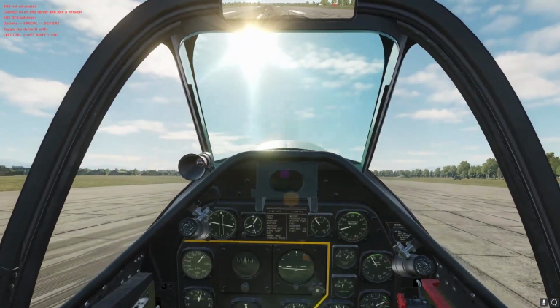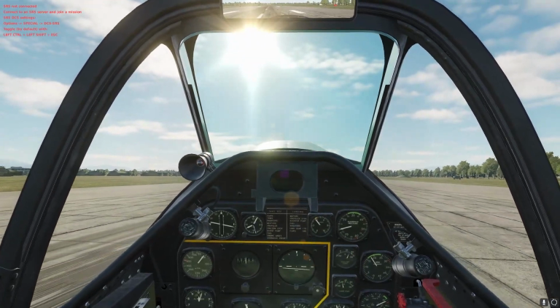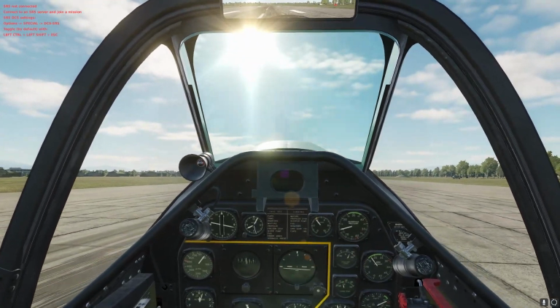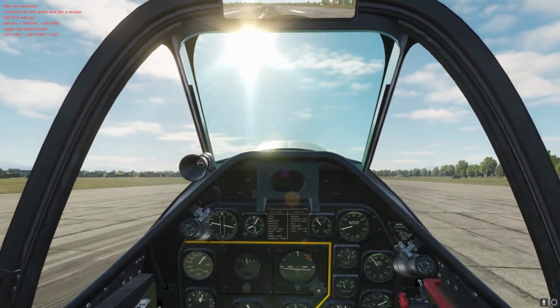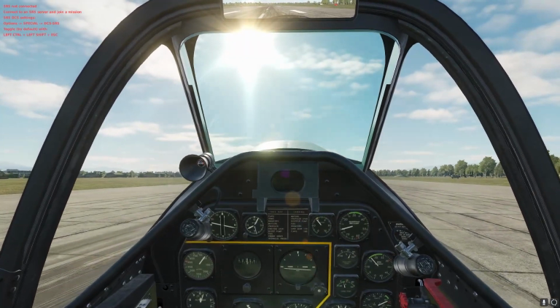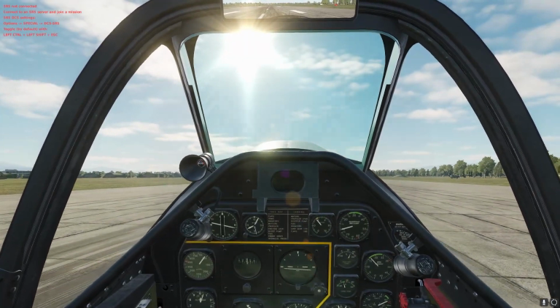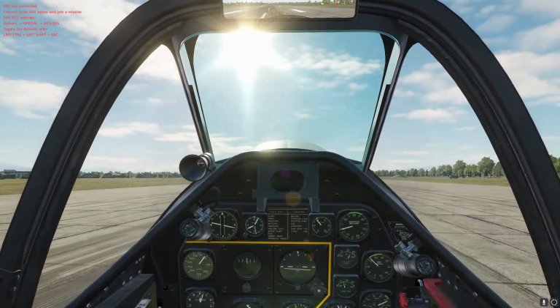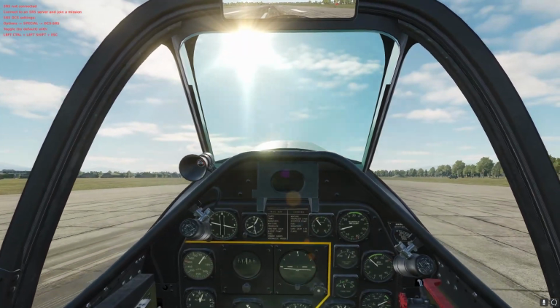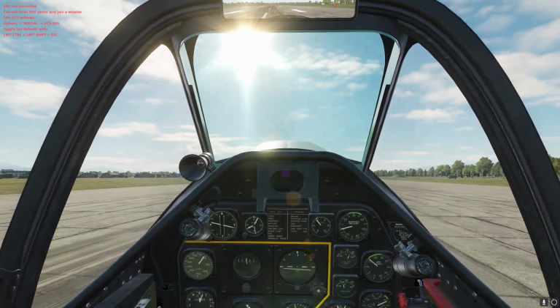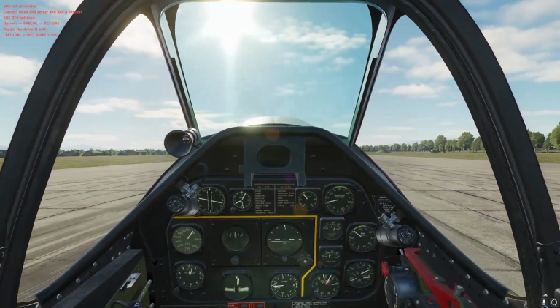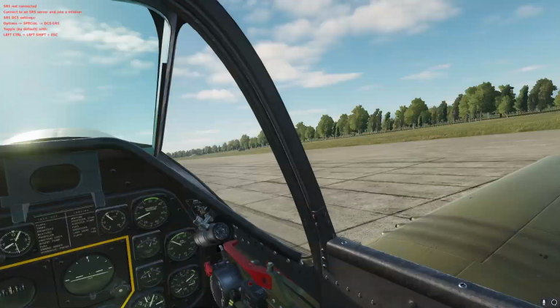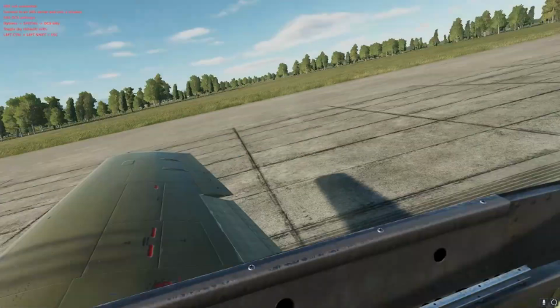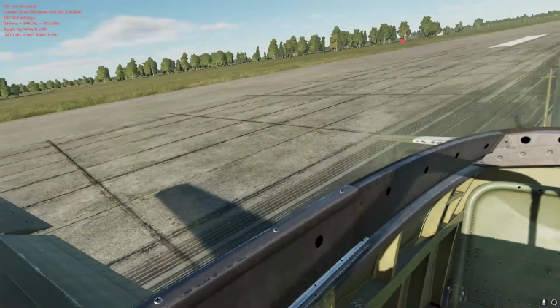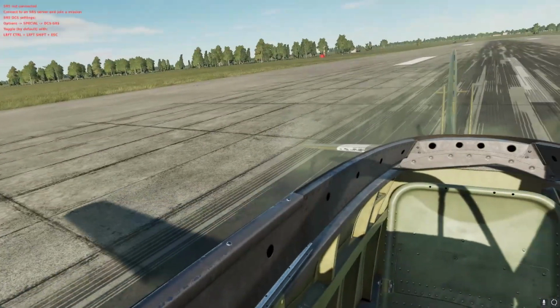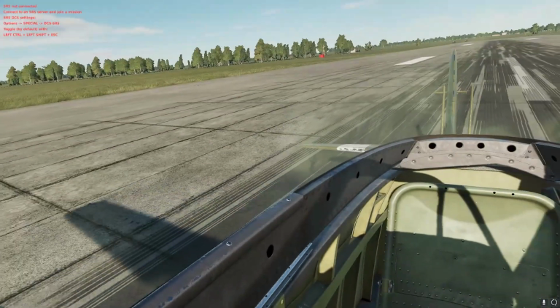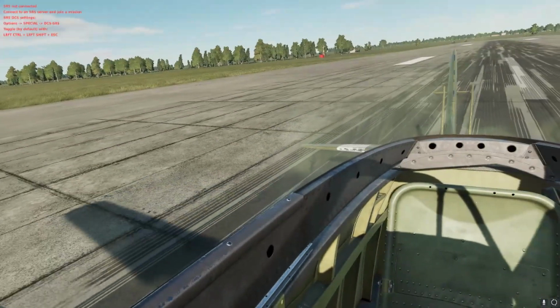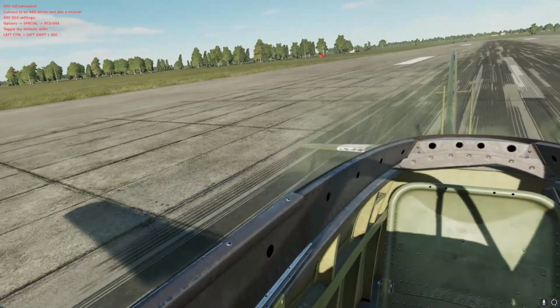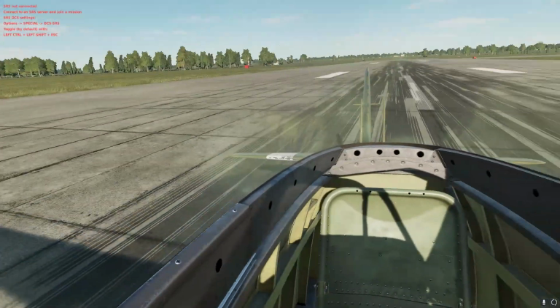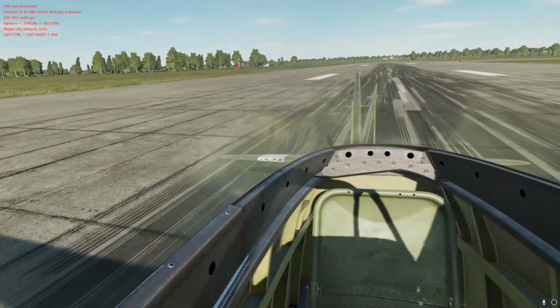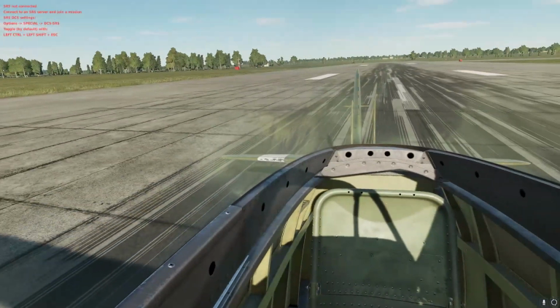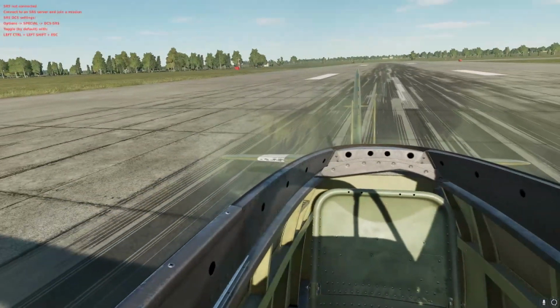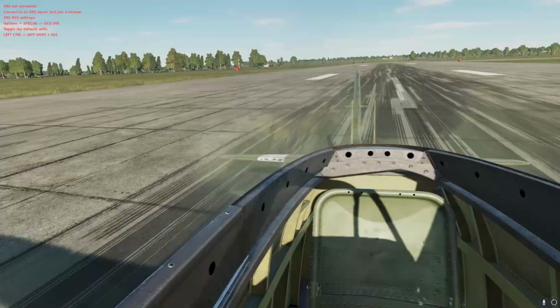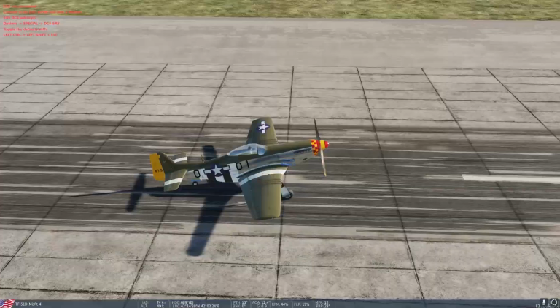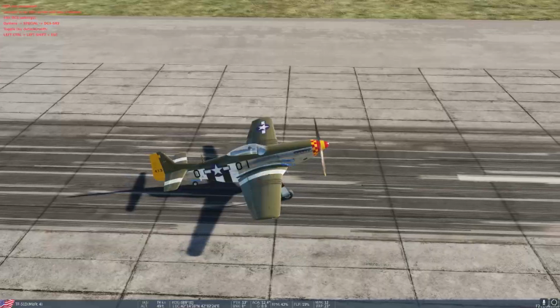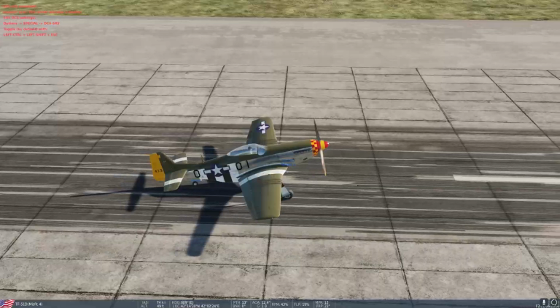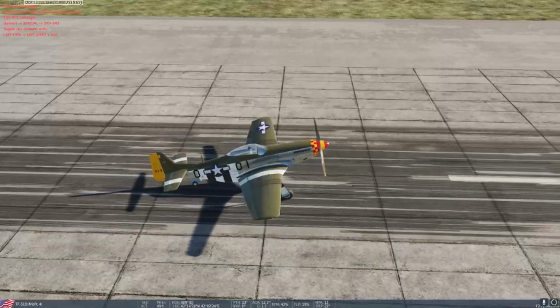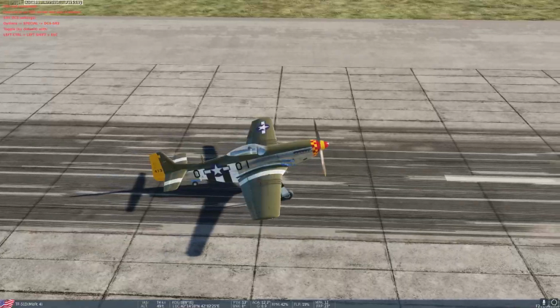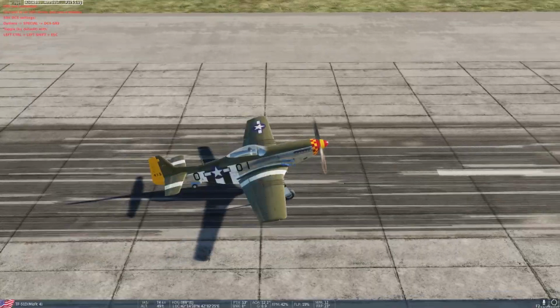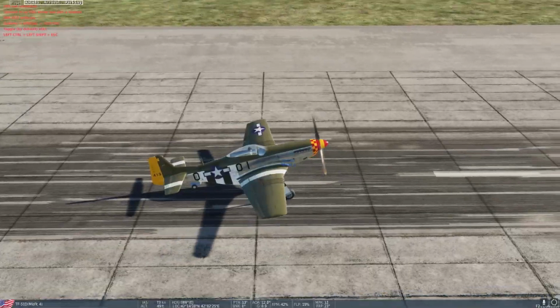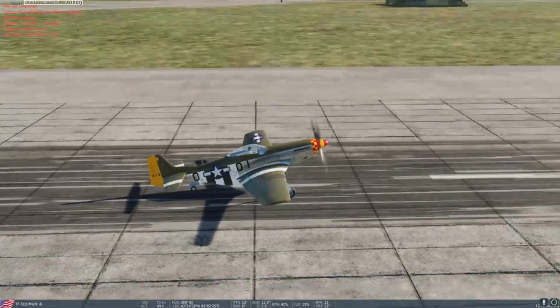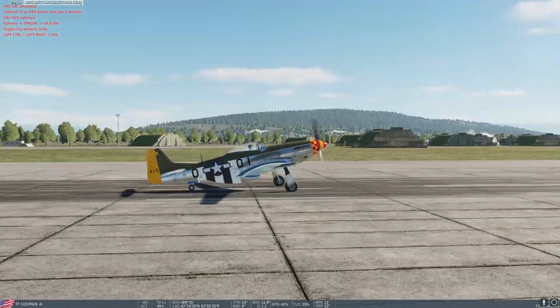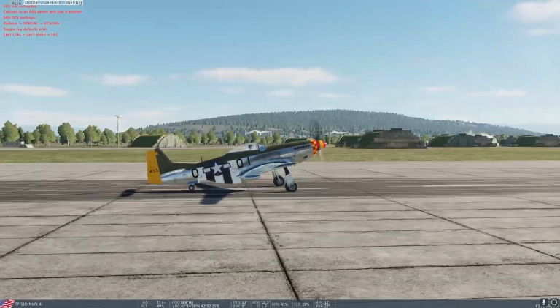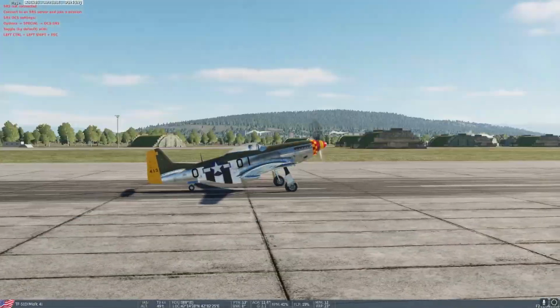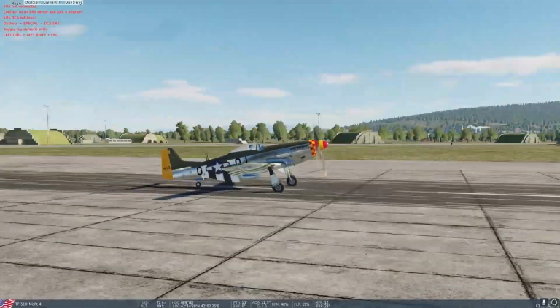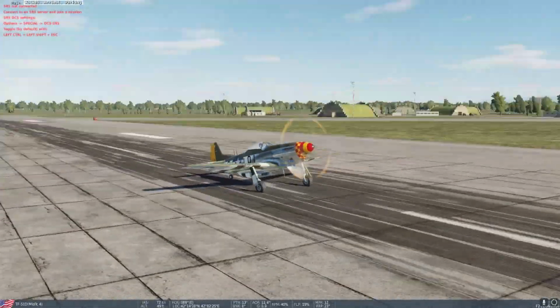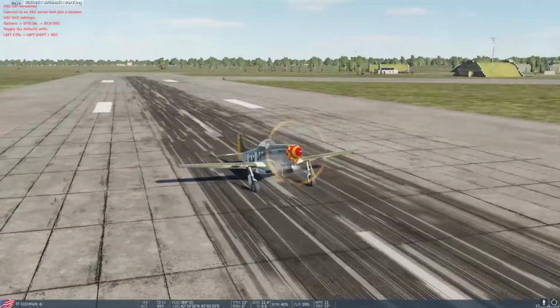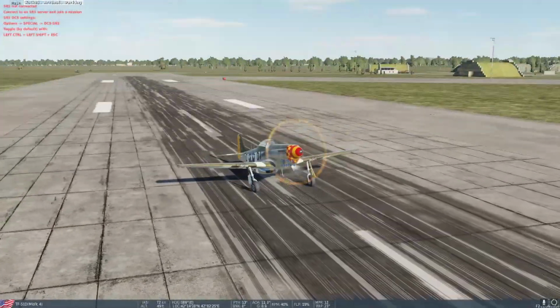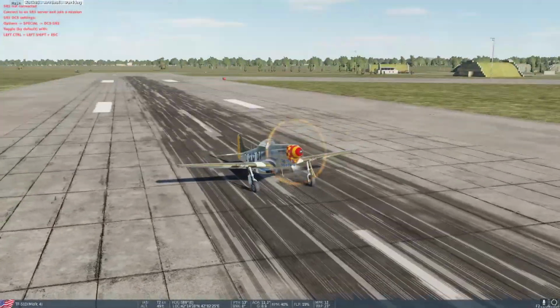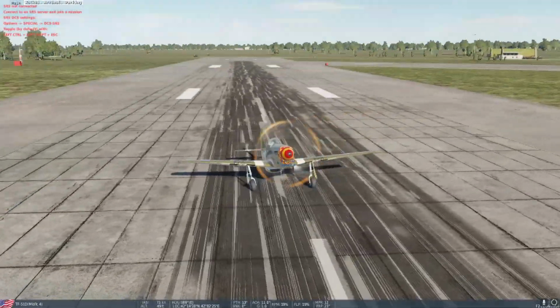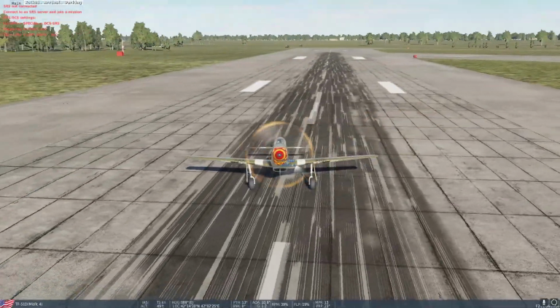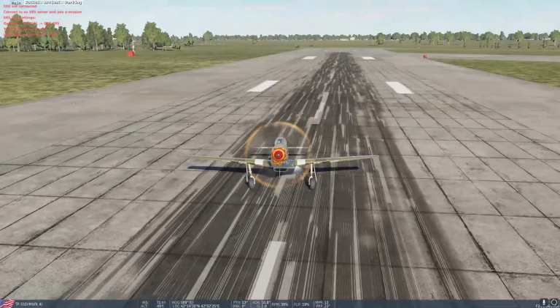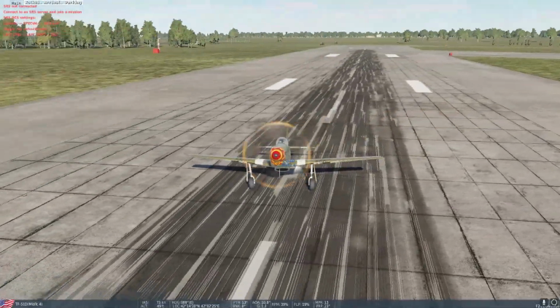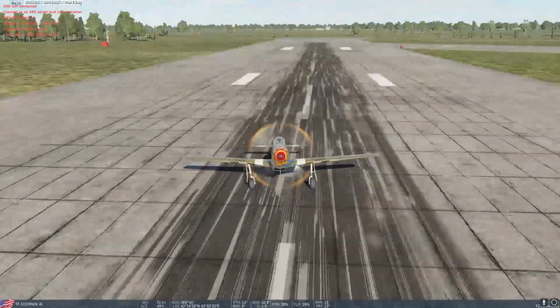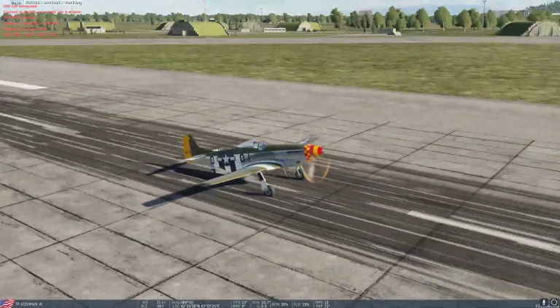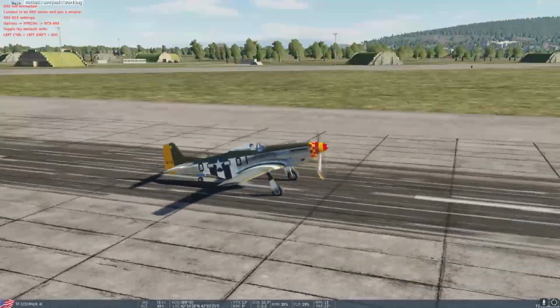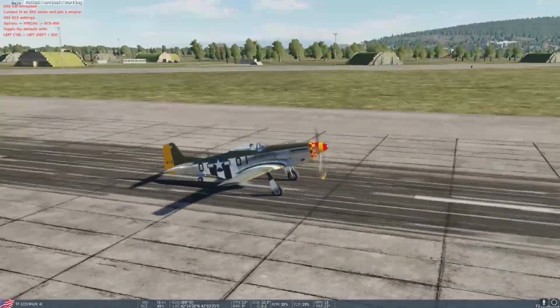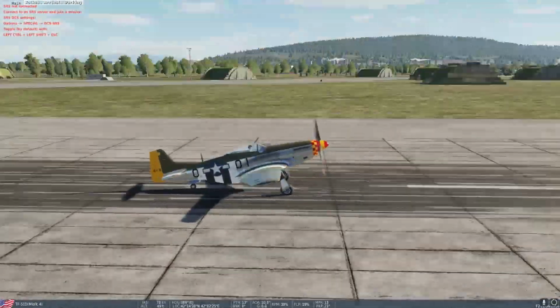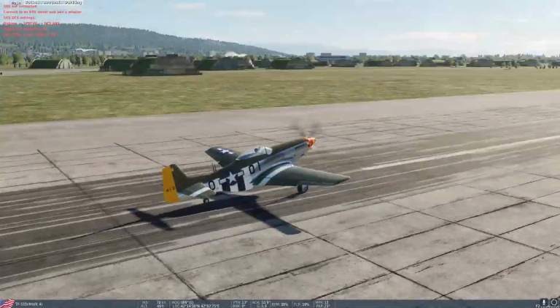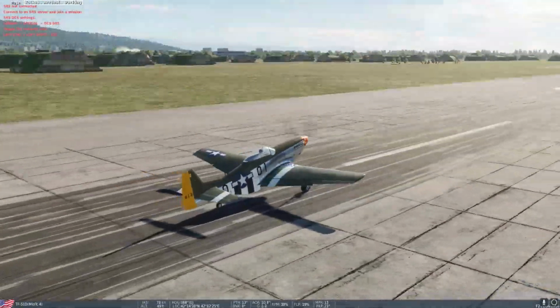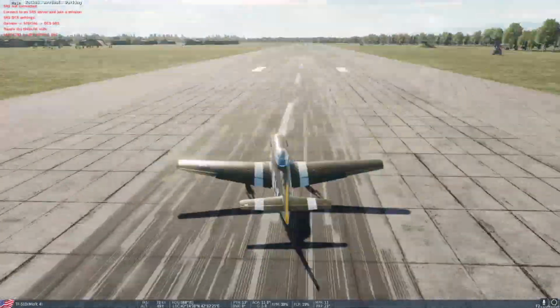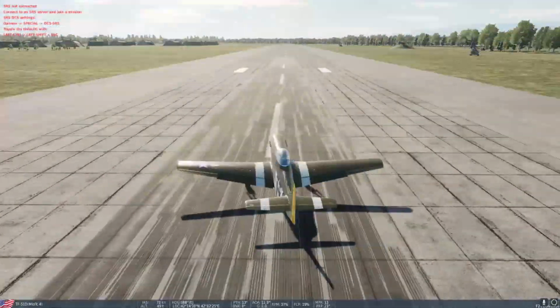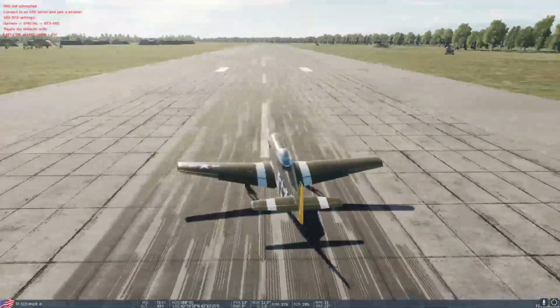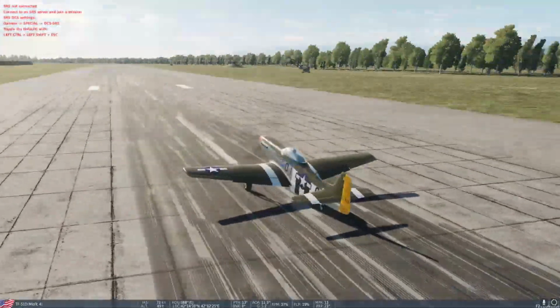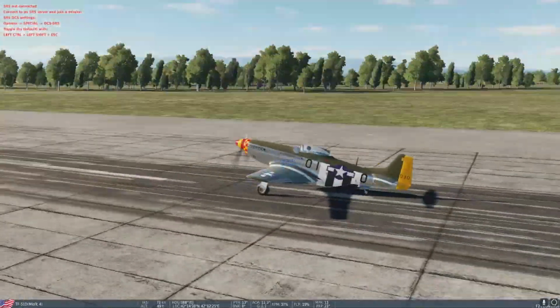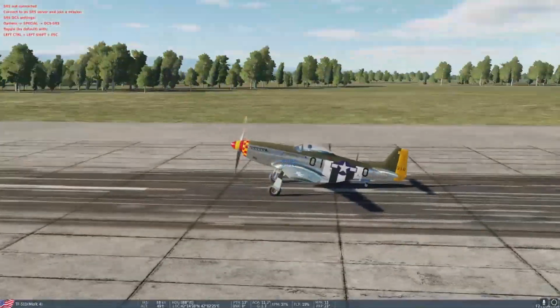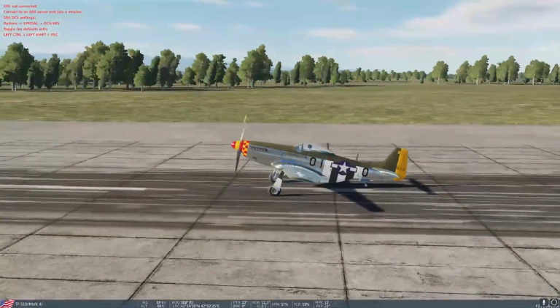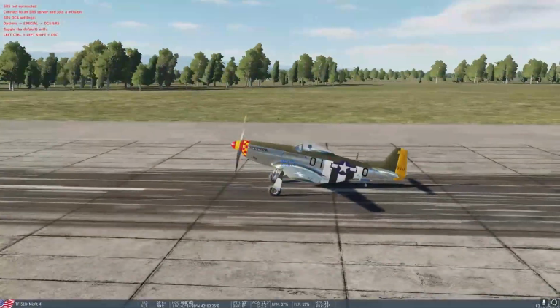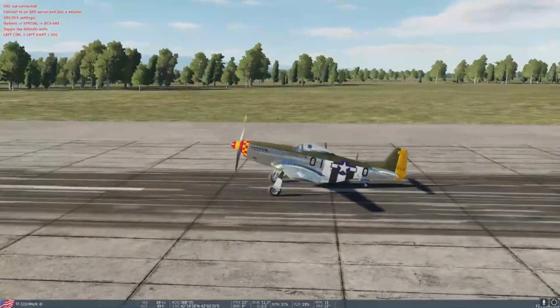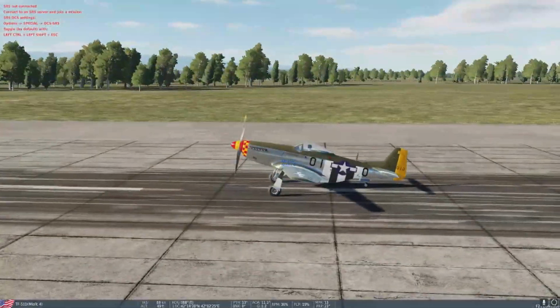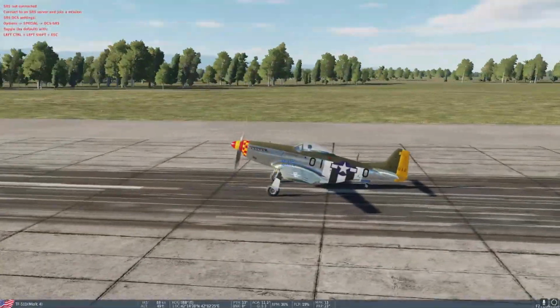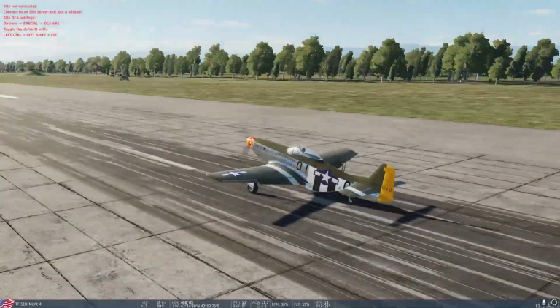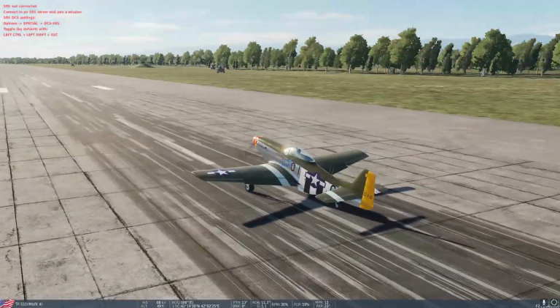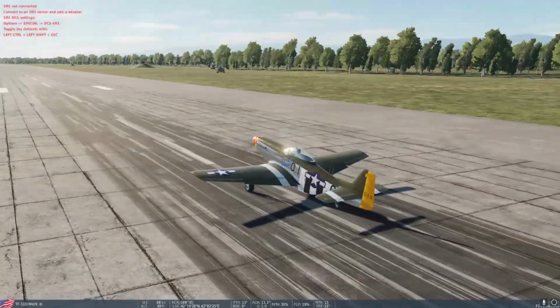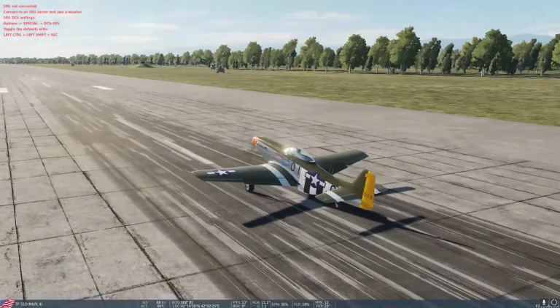You got it! There we go. That is how you veto land a P-51.